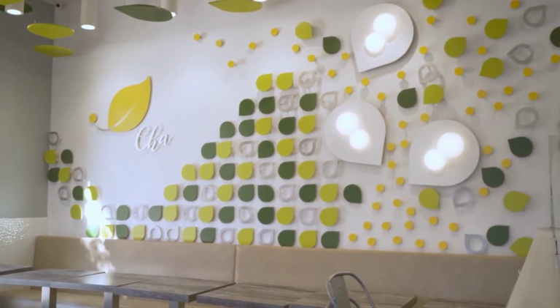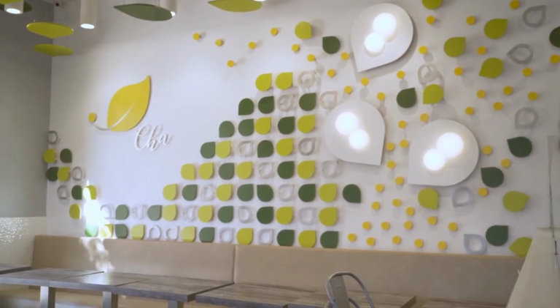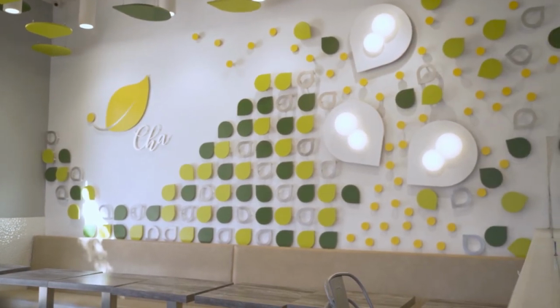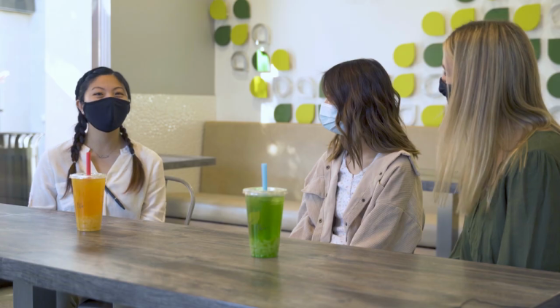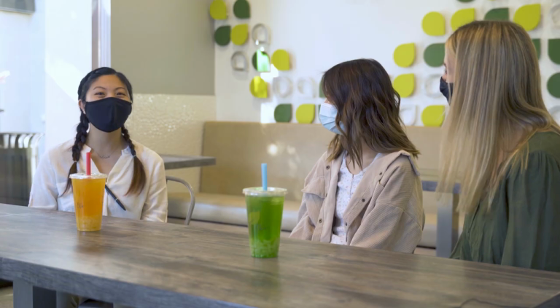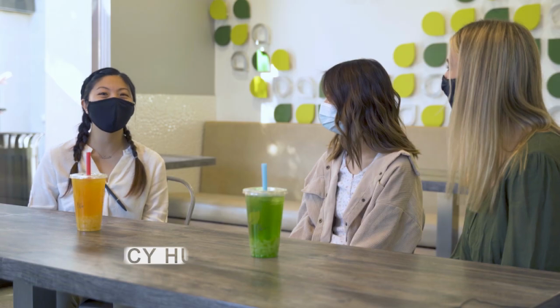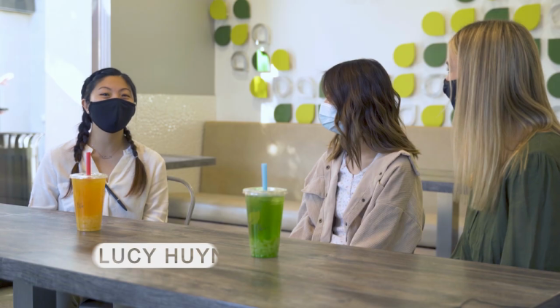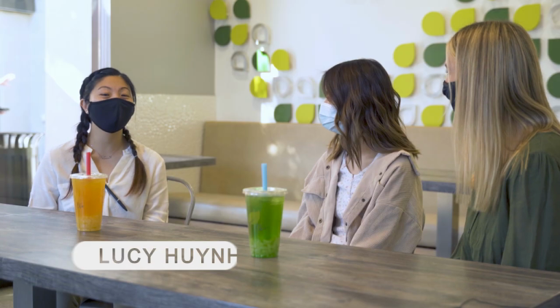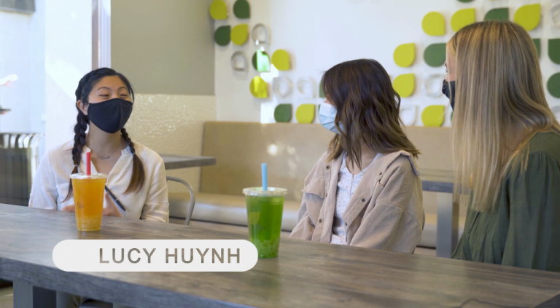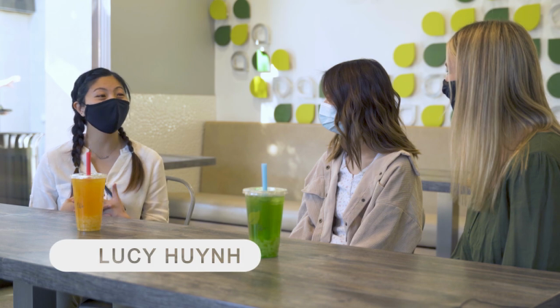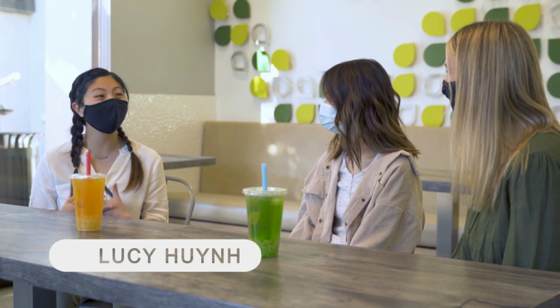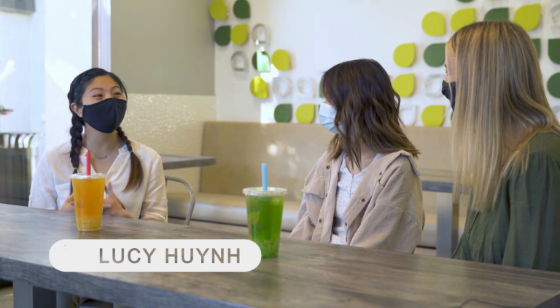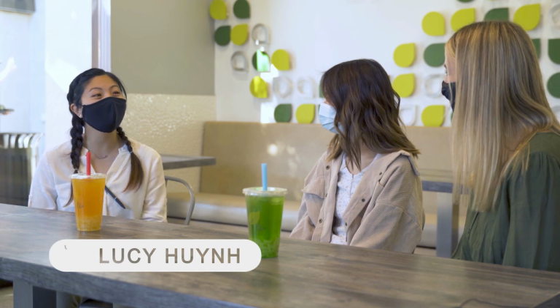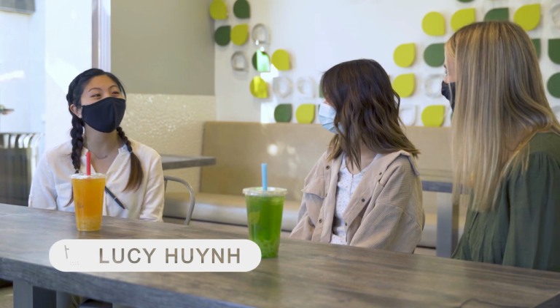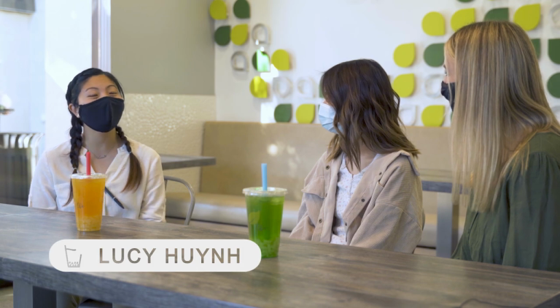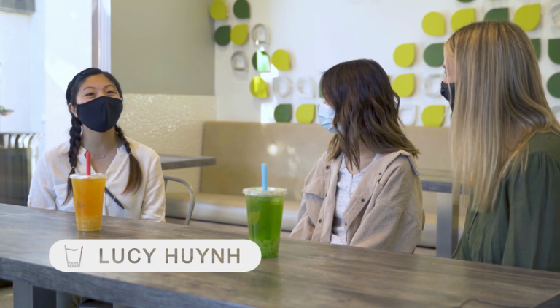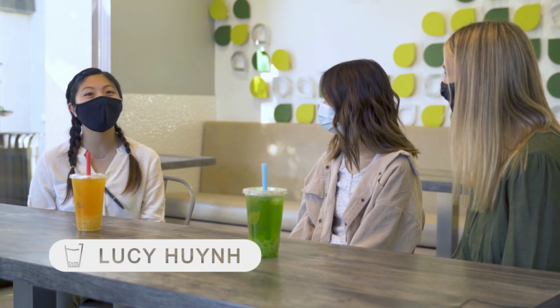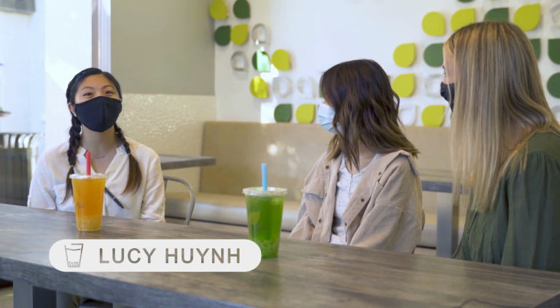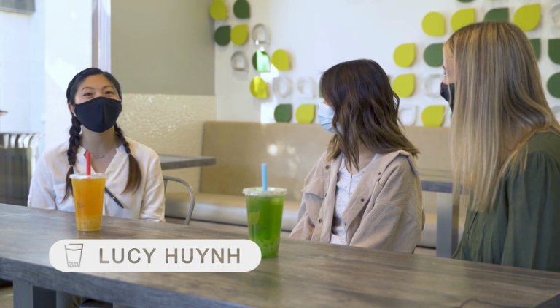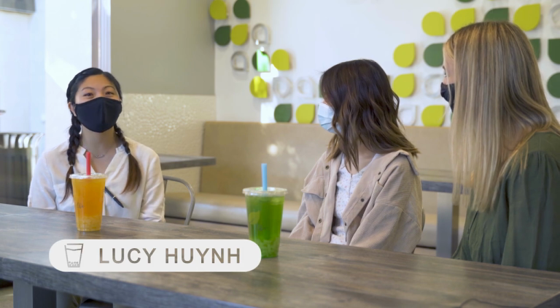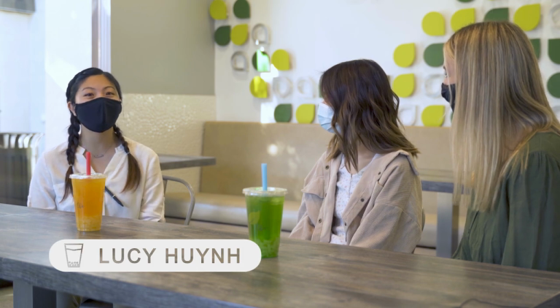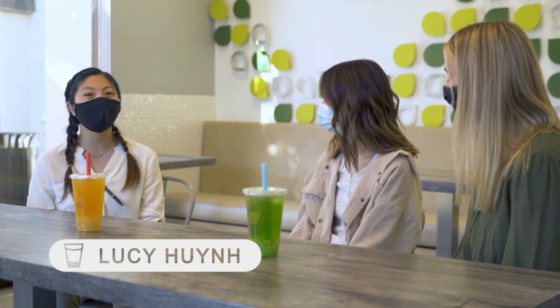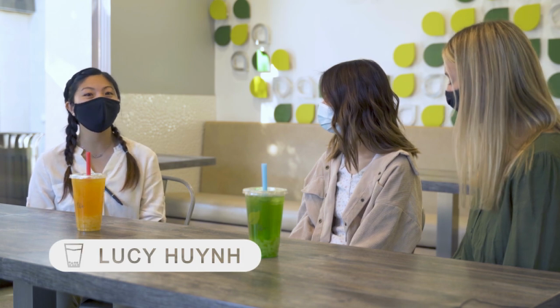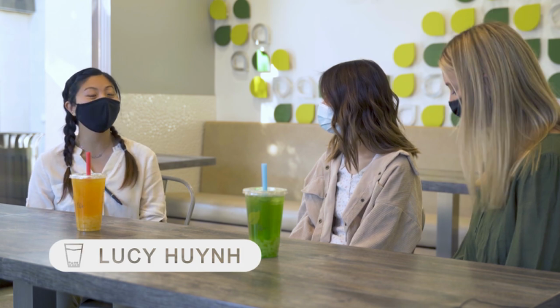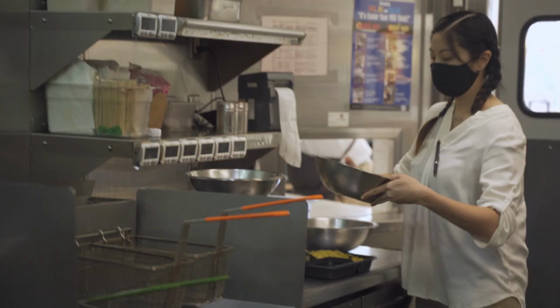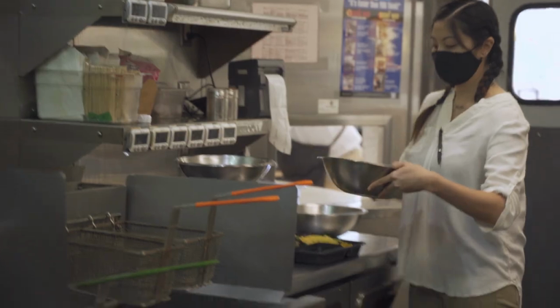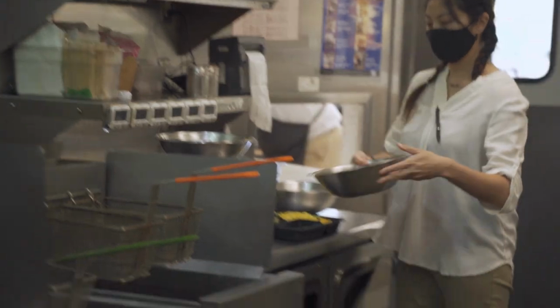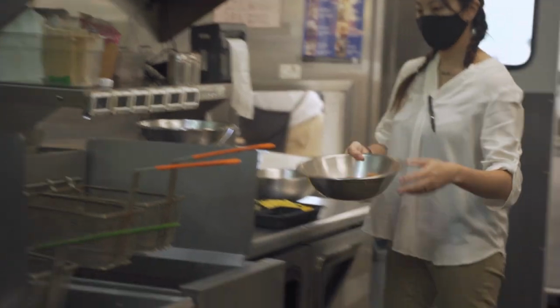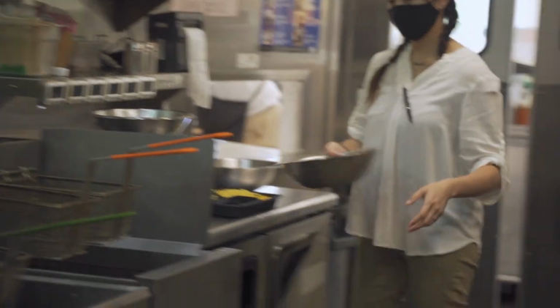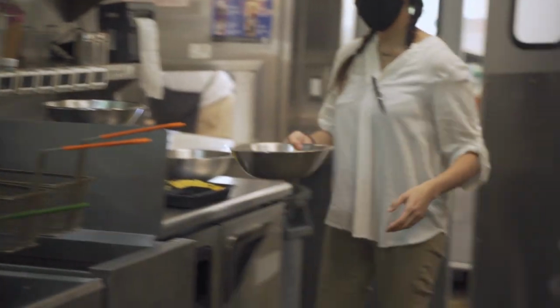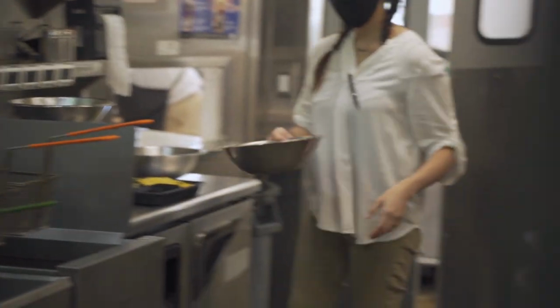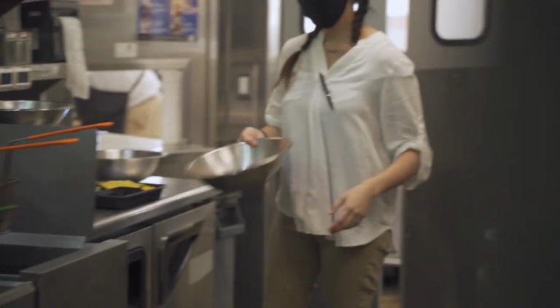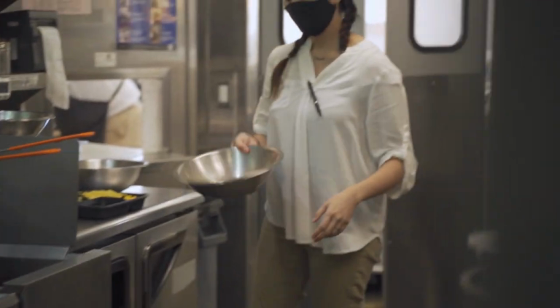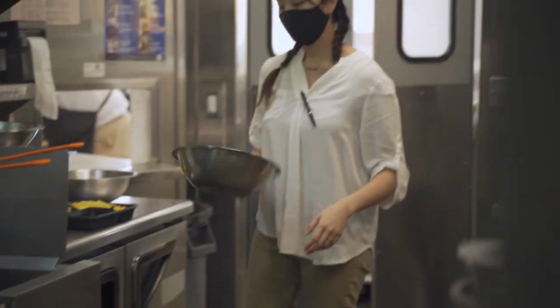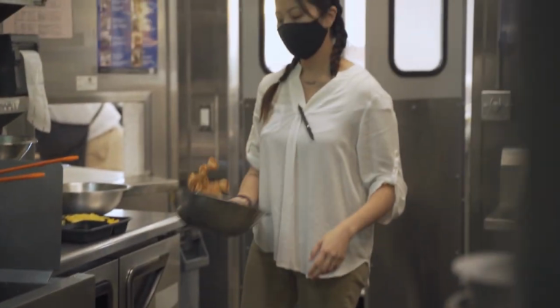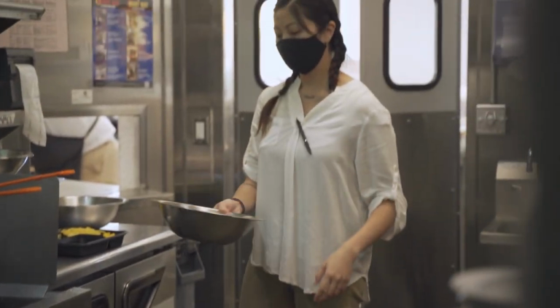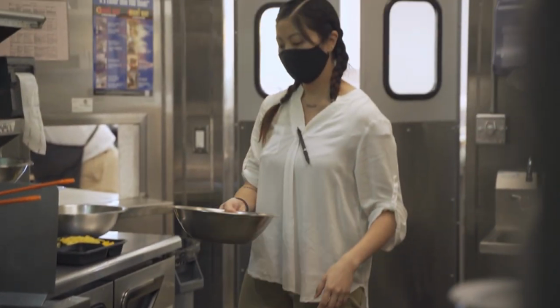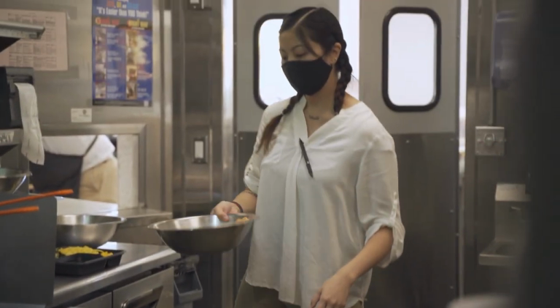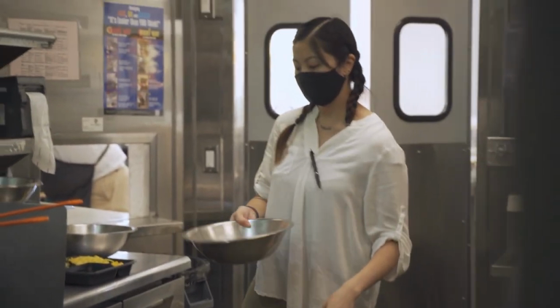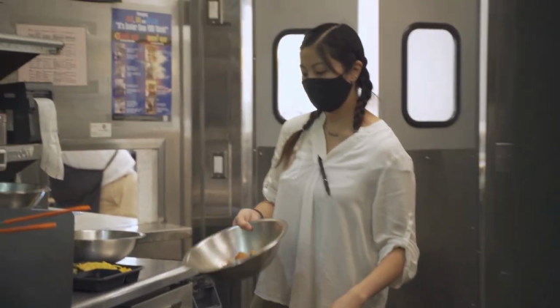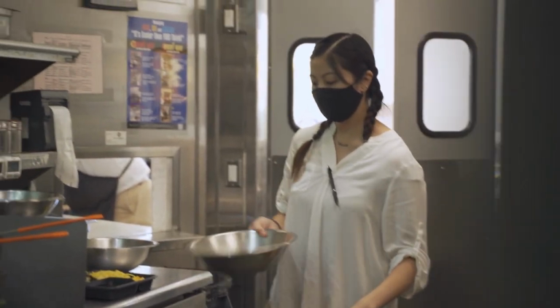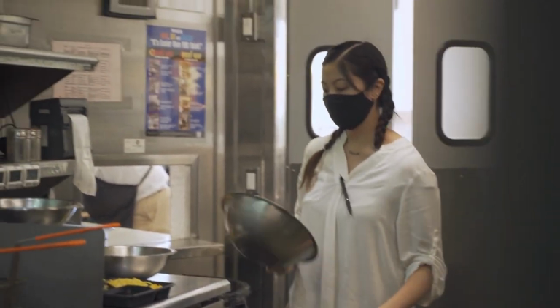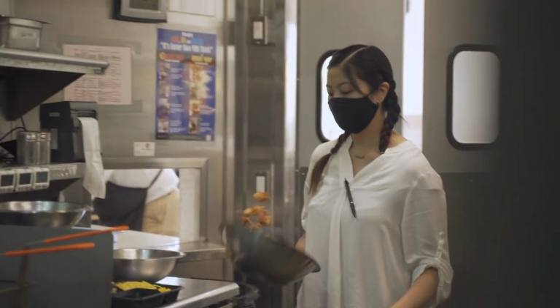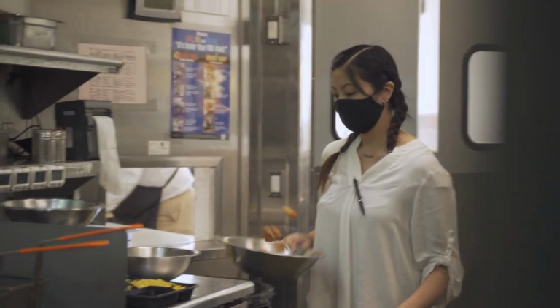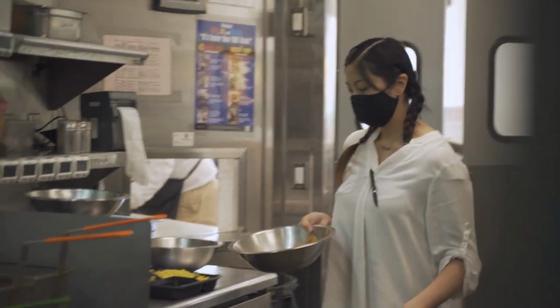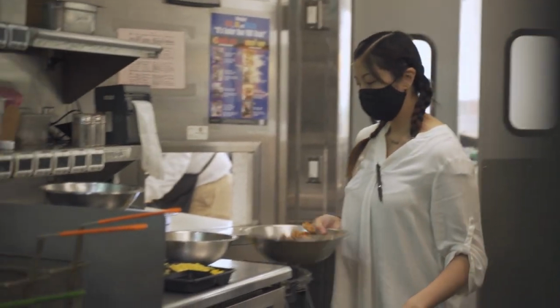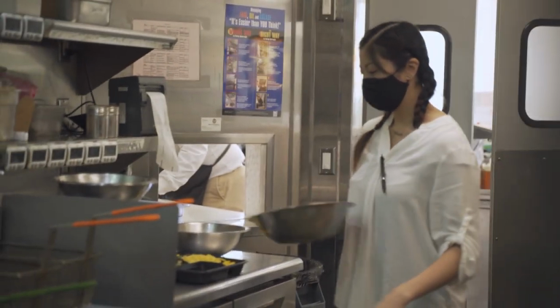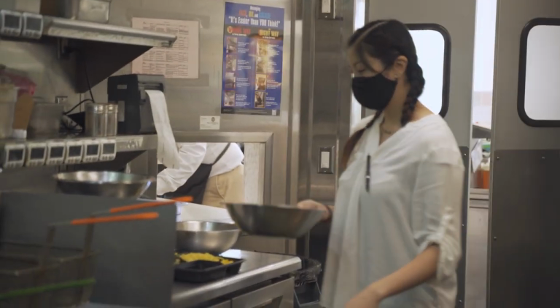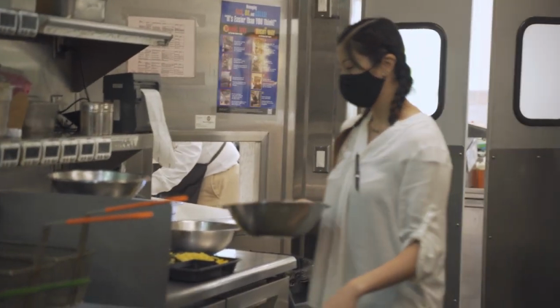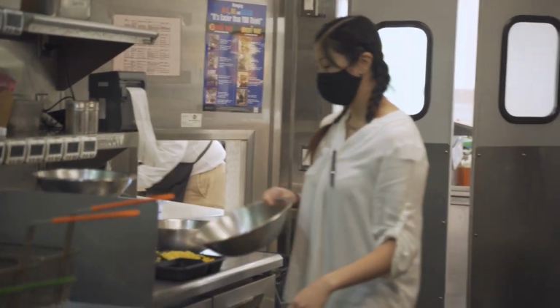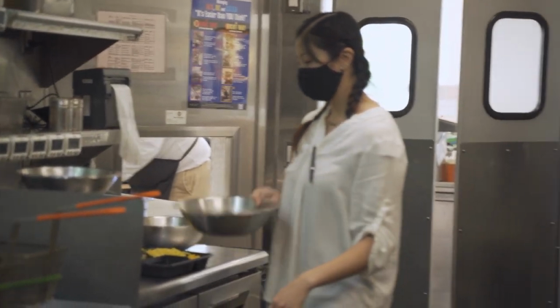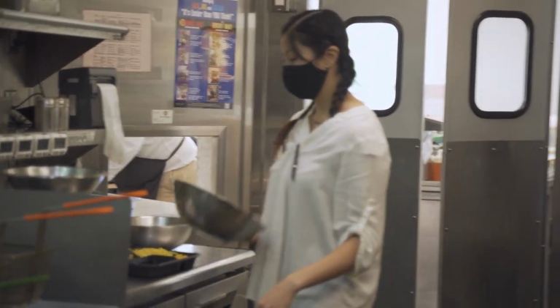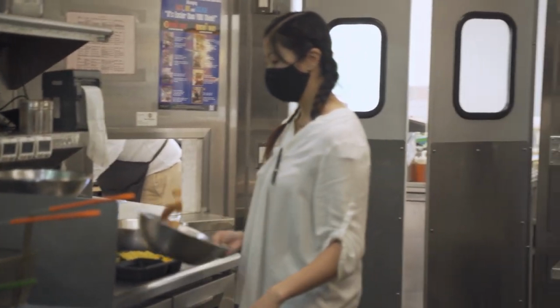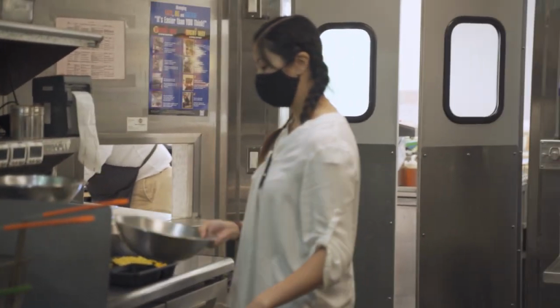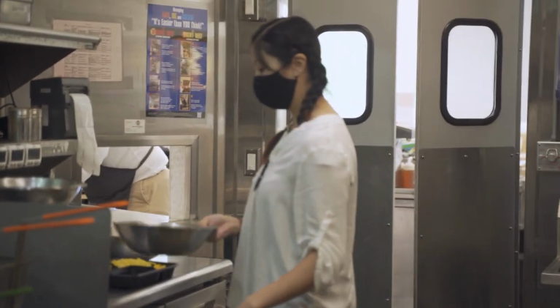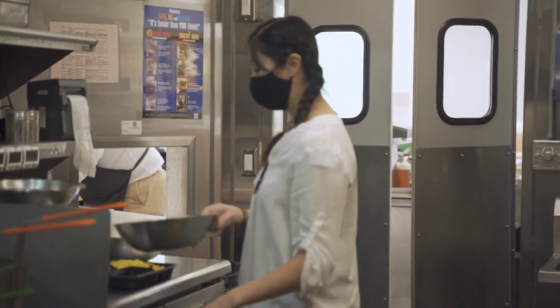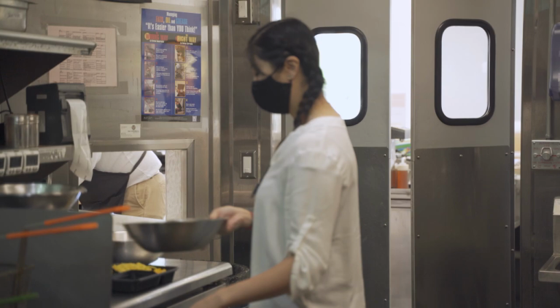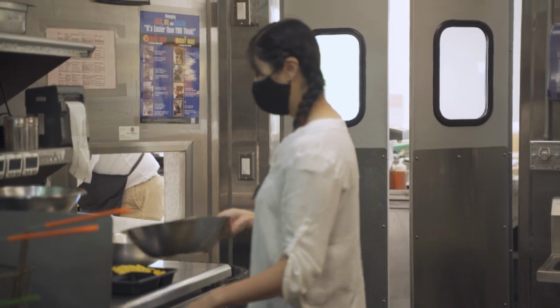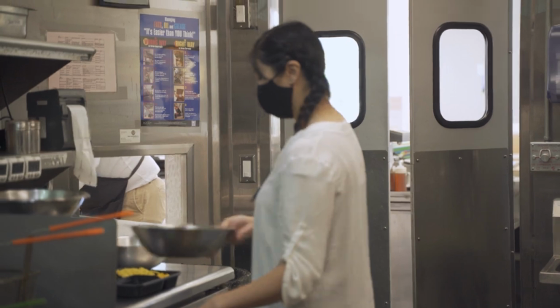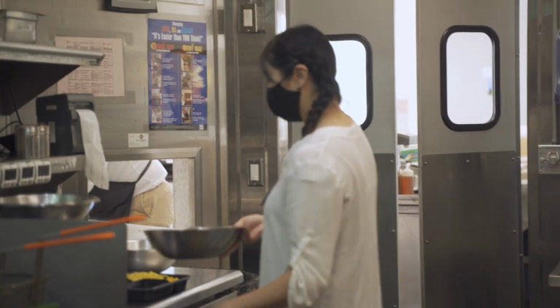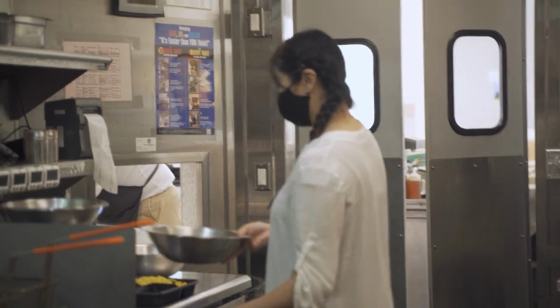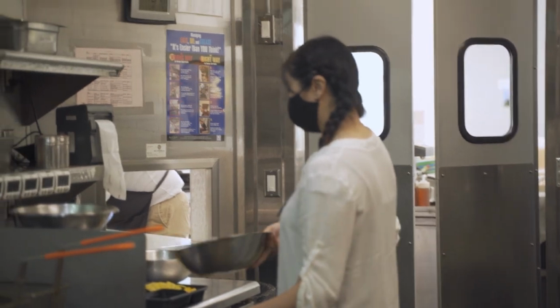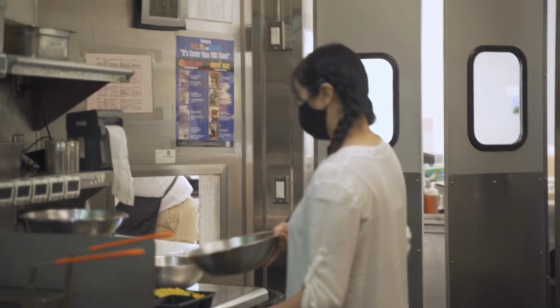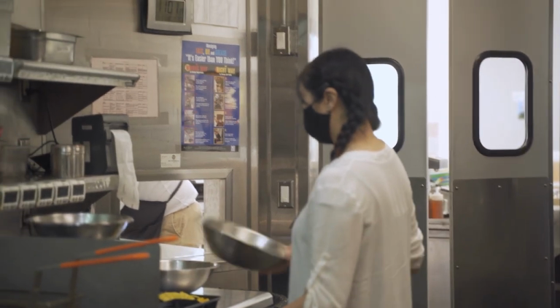My name is Lucy, and I am the store manager here, and I've been working with Chop for Tea for the past 14 years.